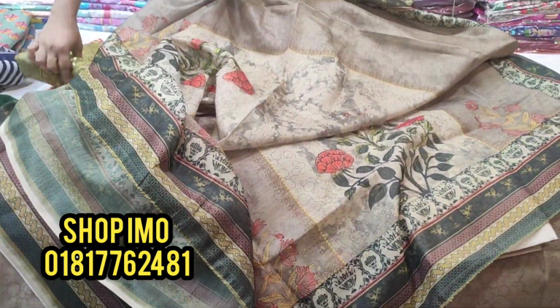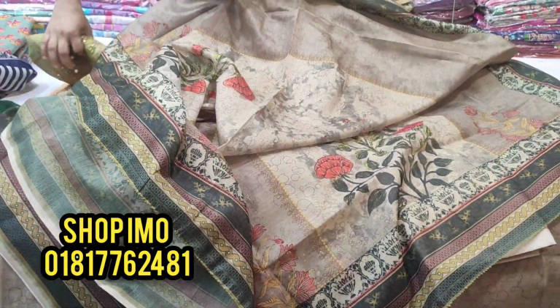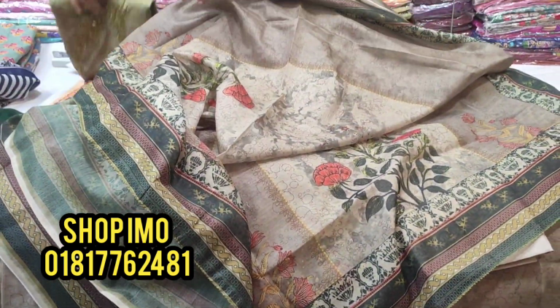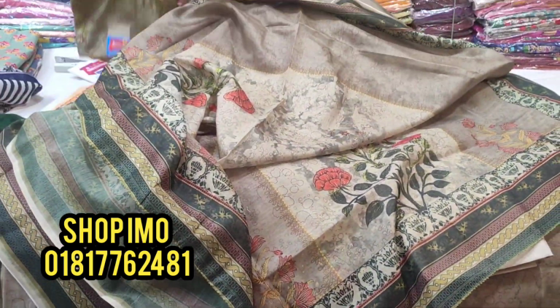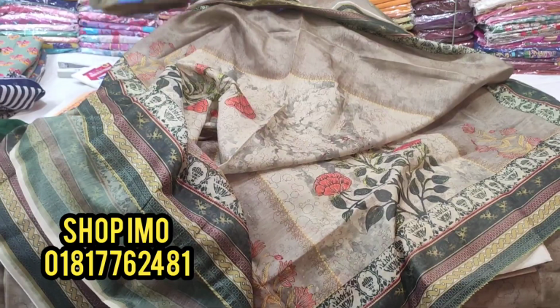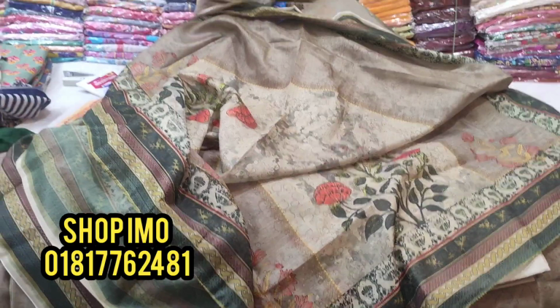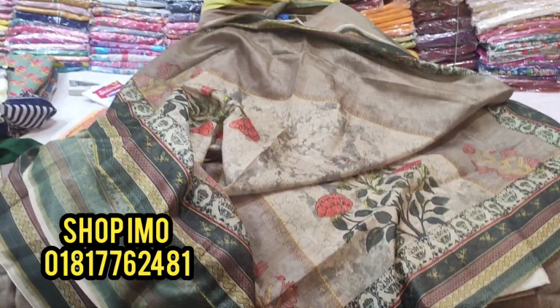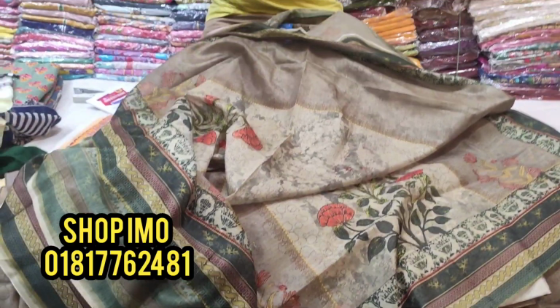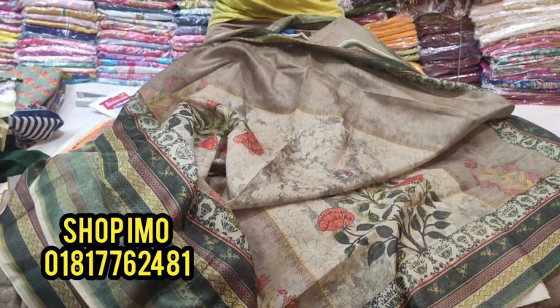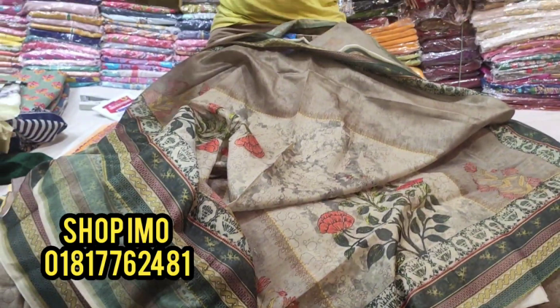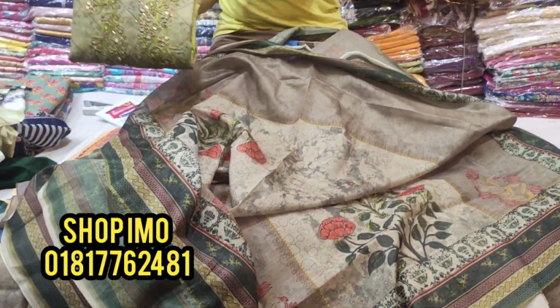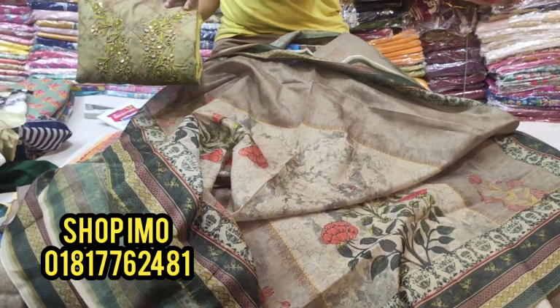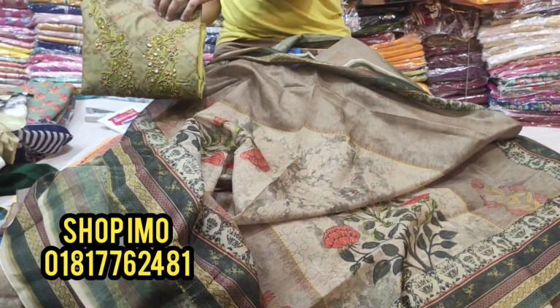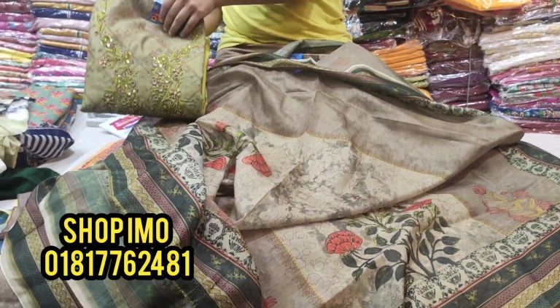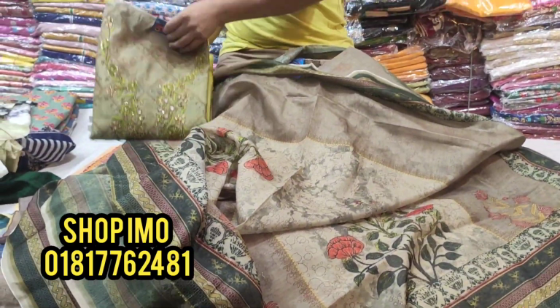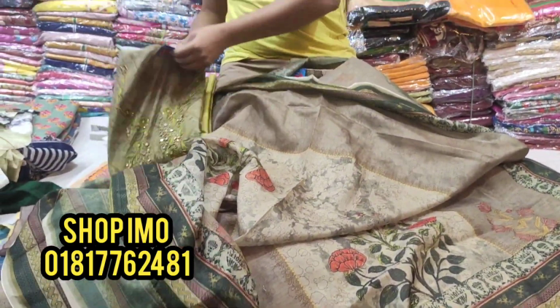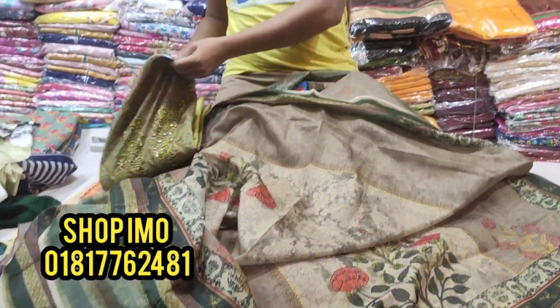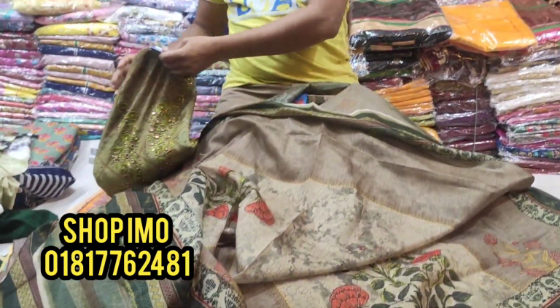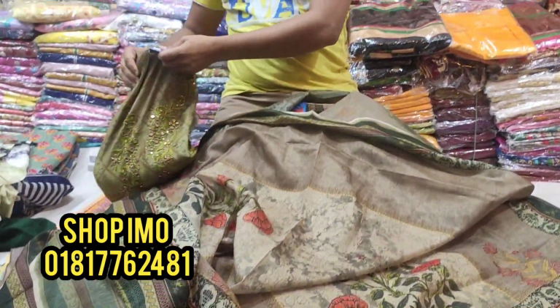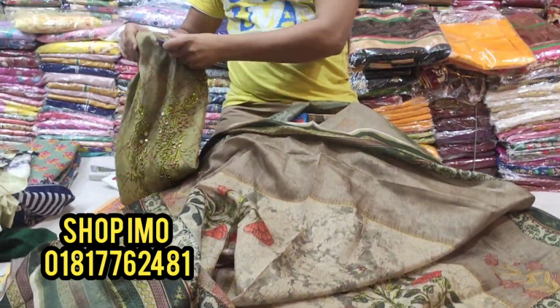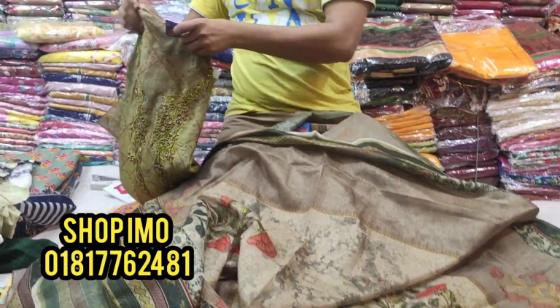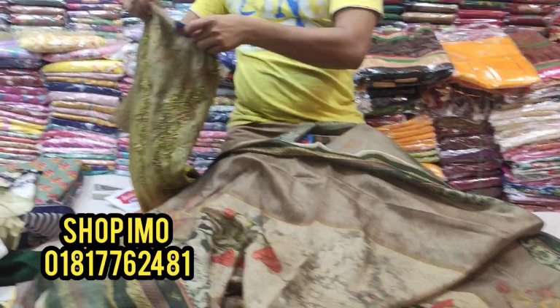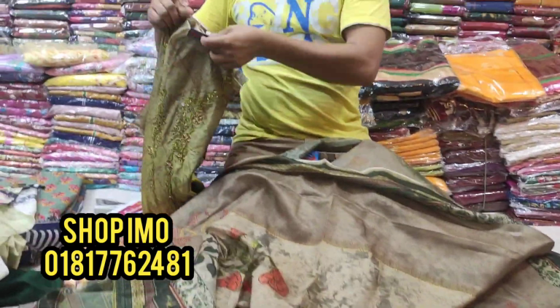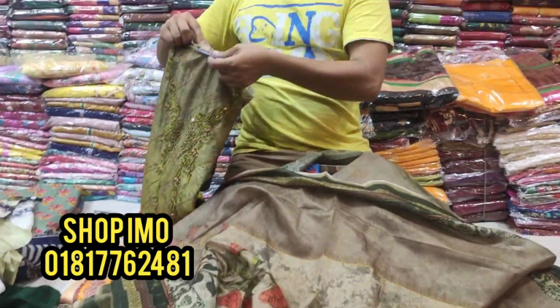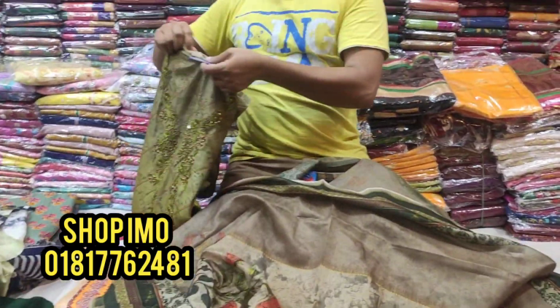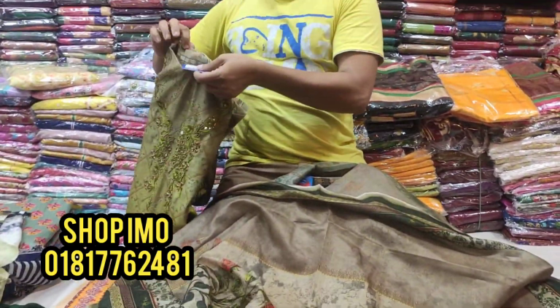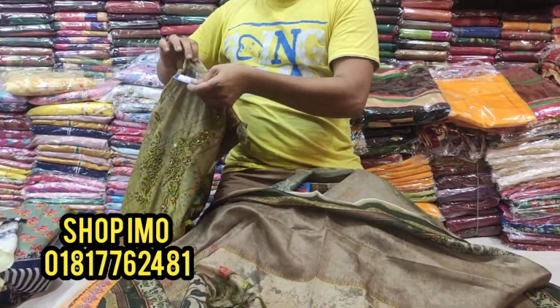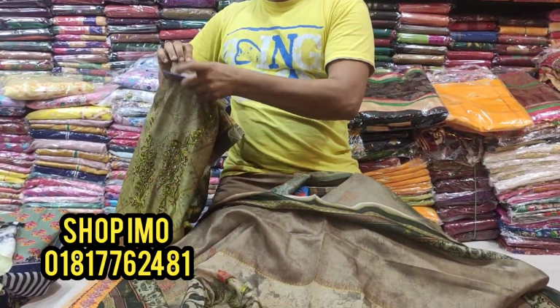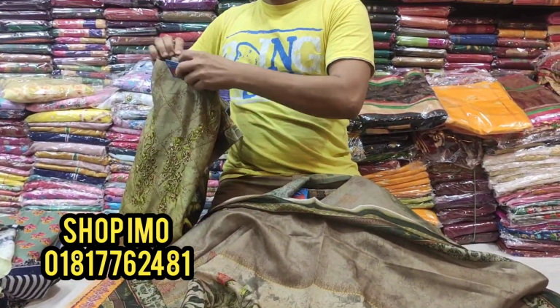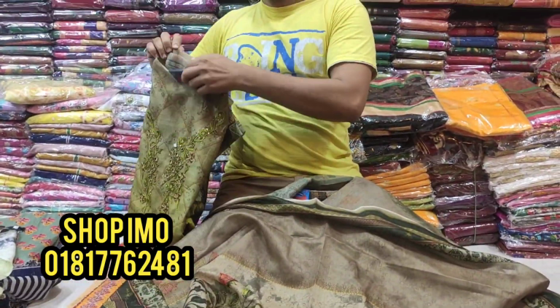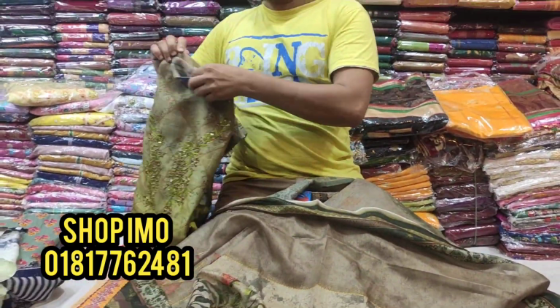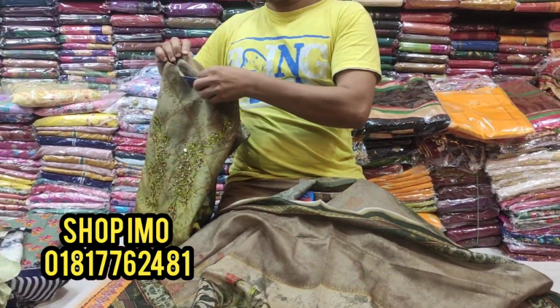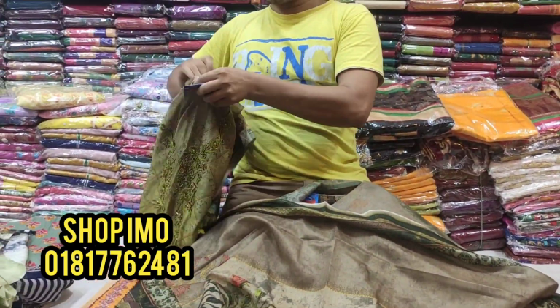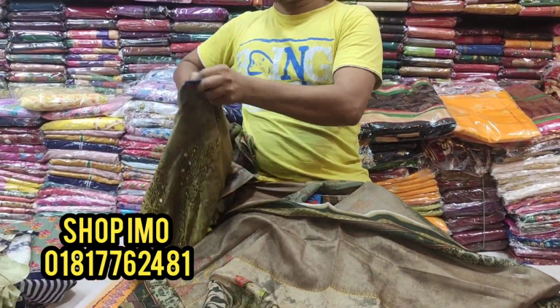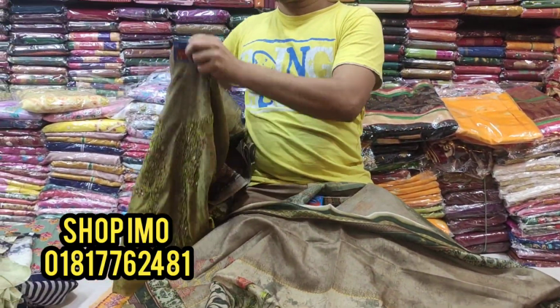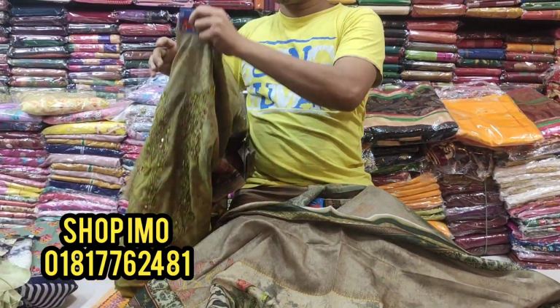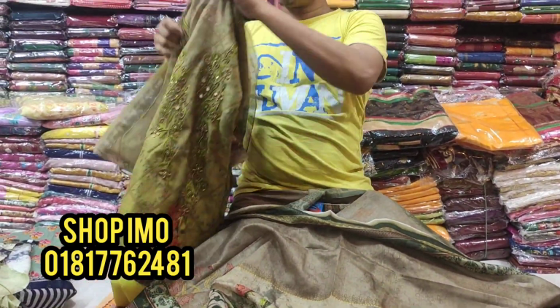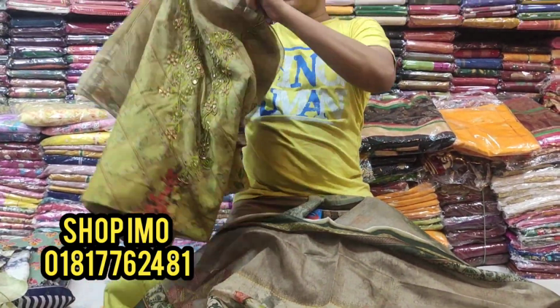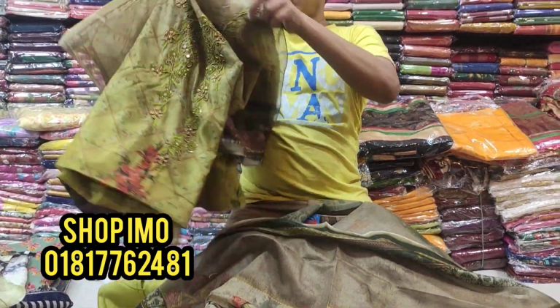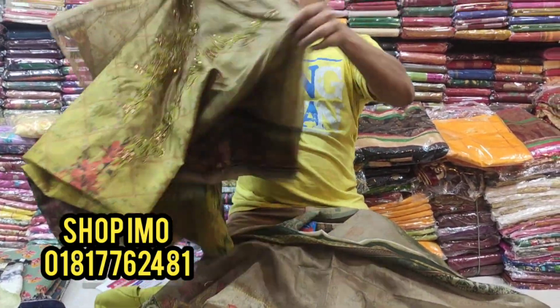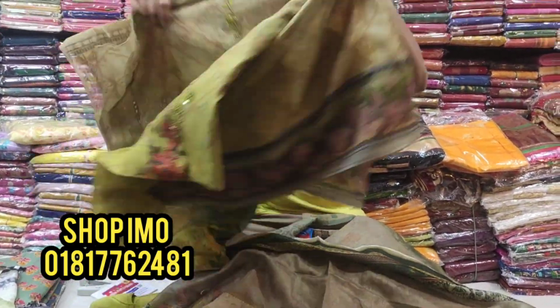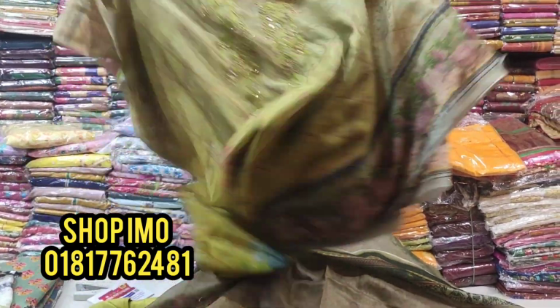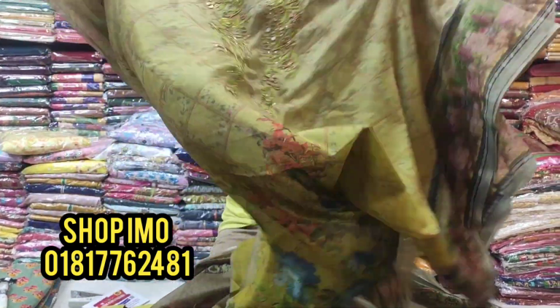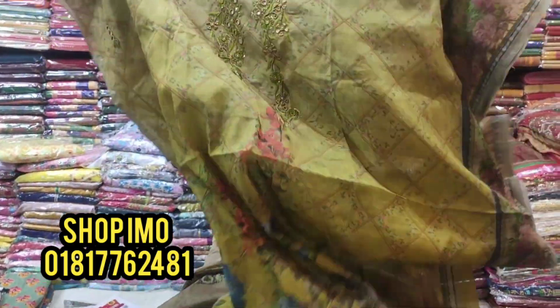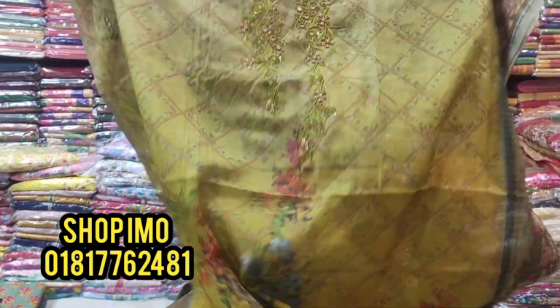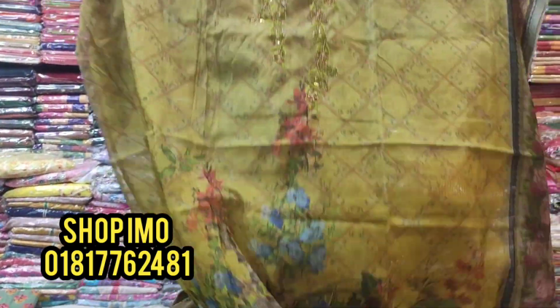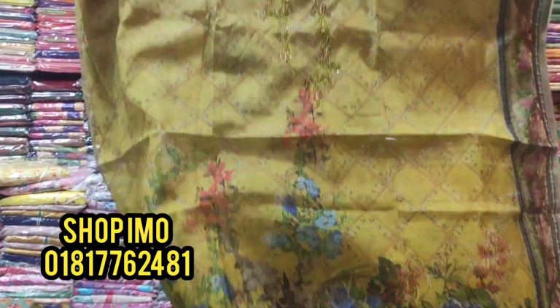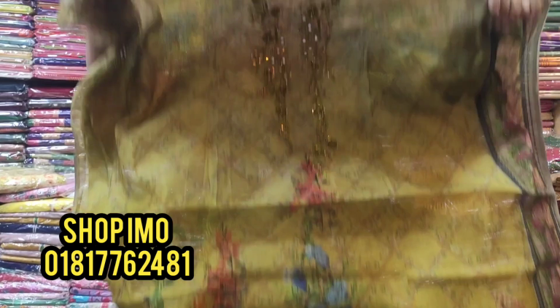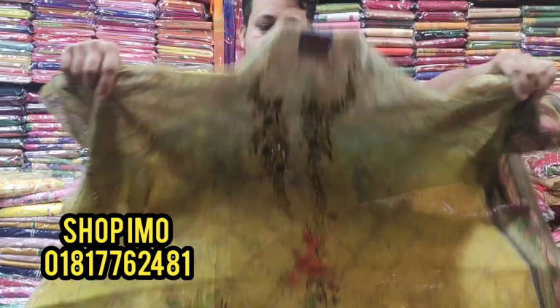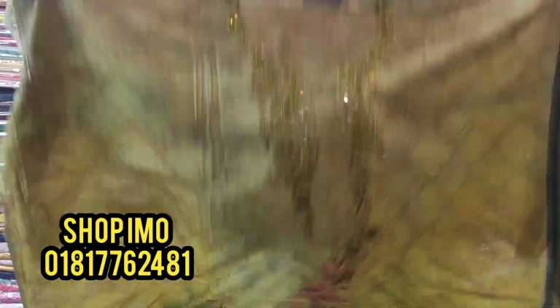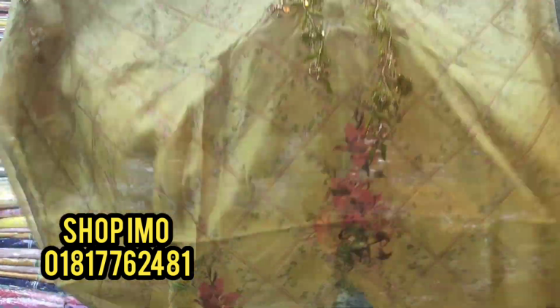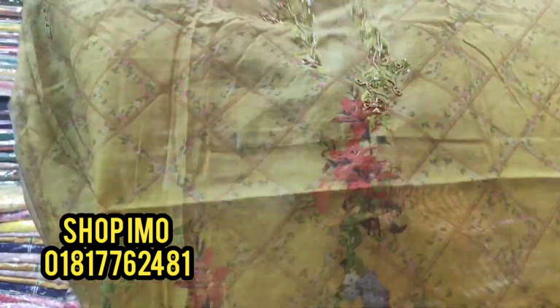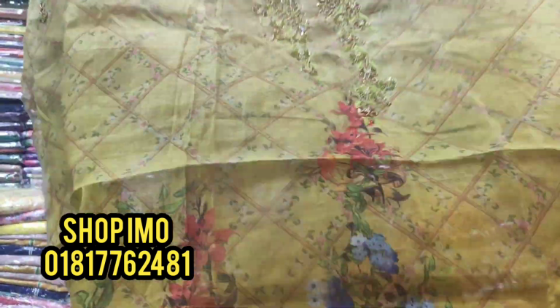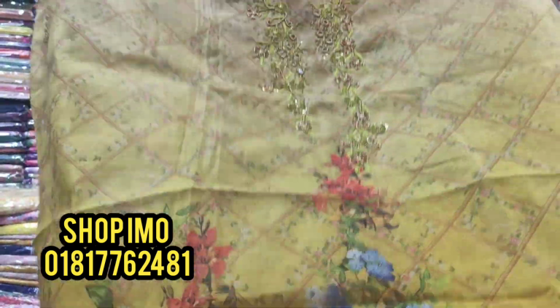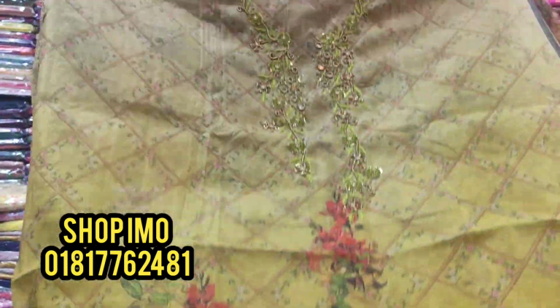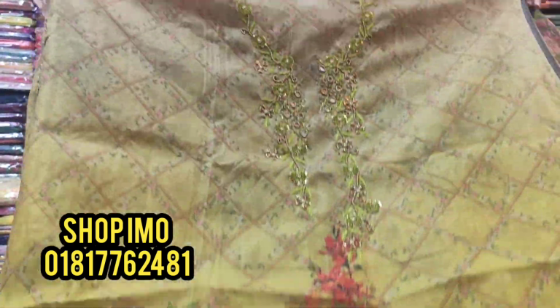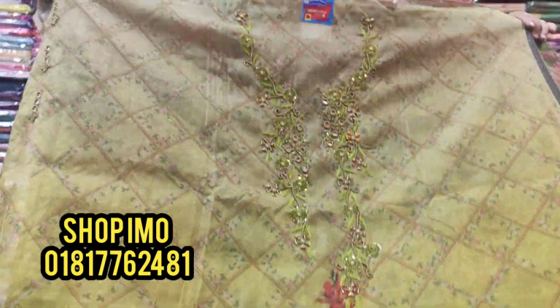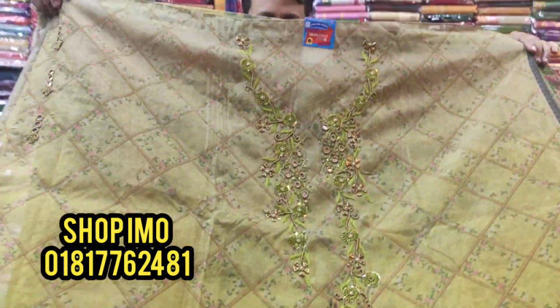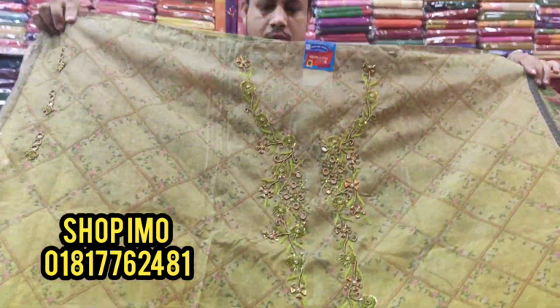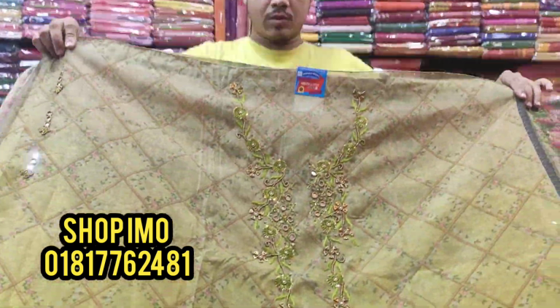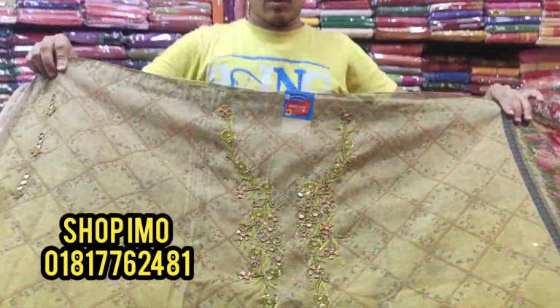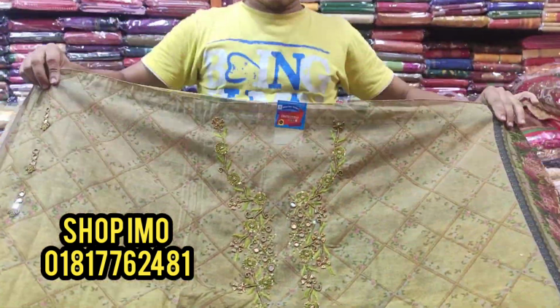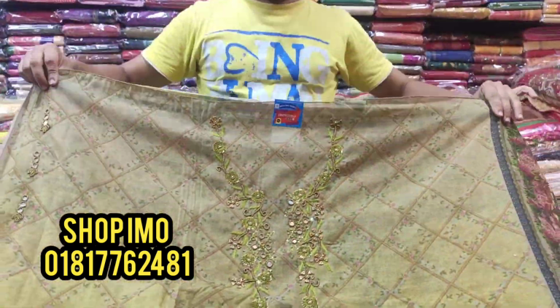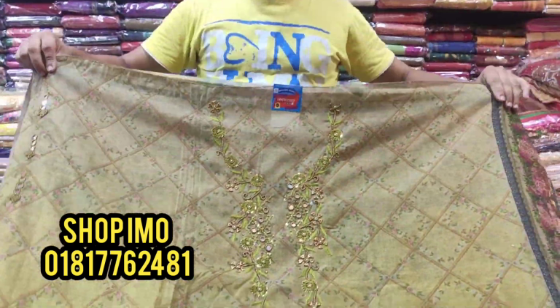The fourth dress — you can see the design here. It's a digital print.